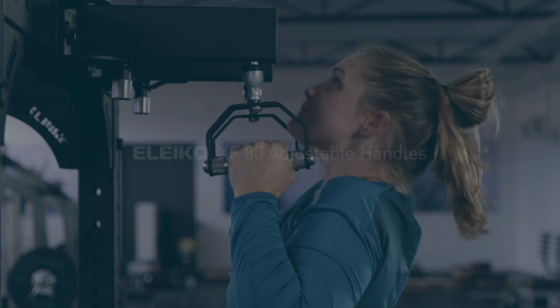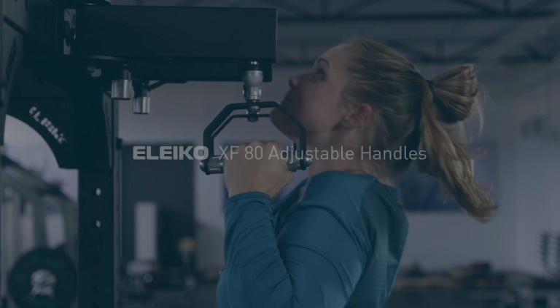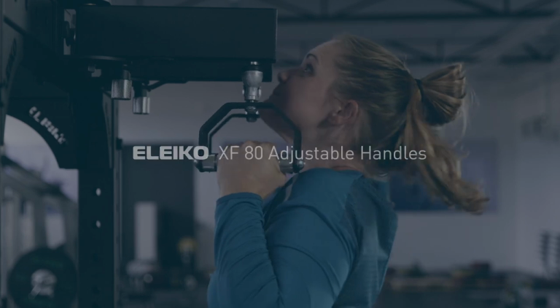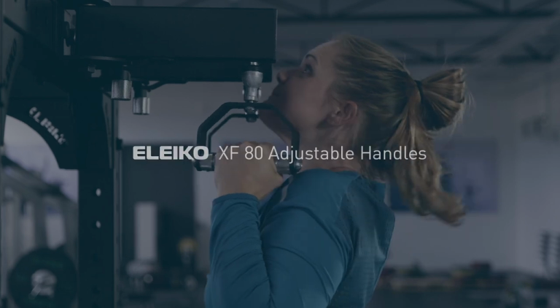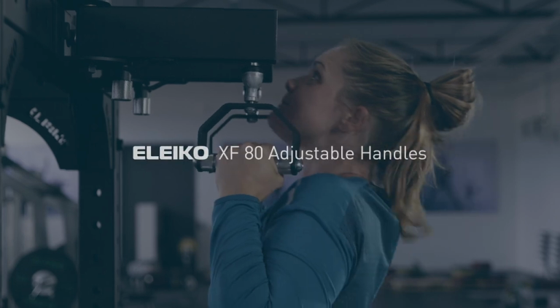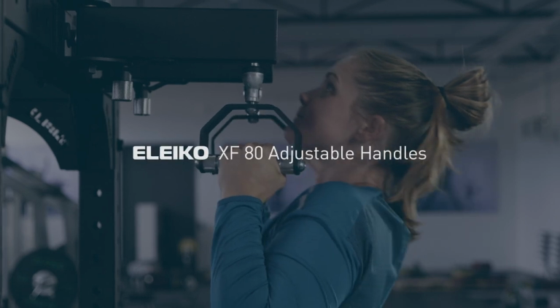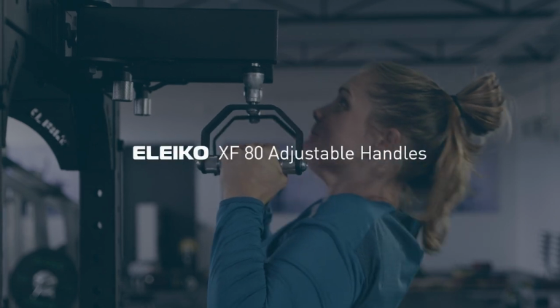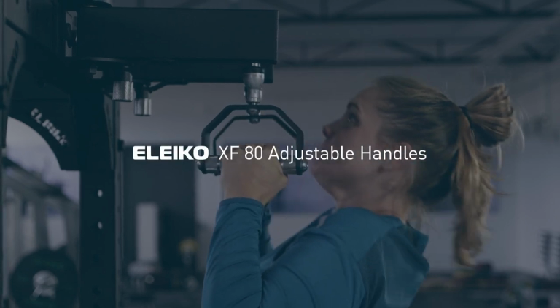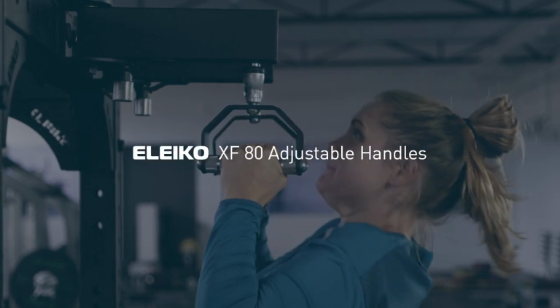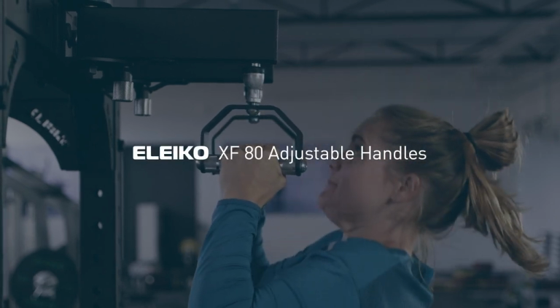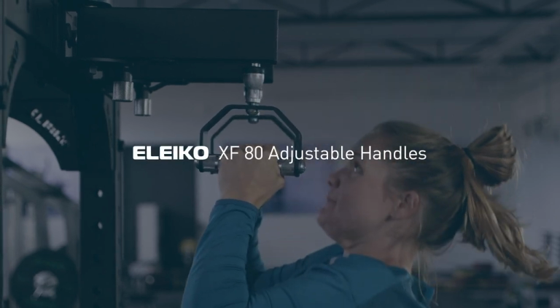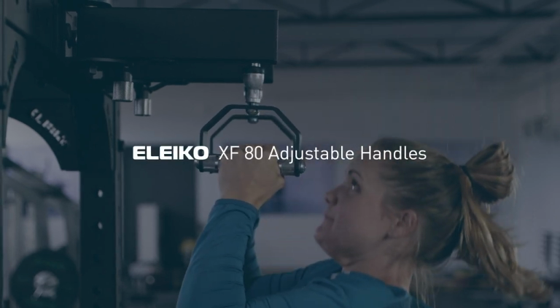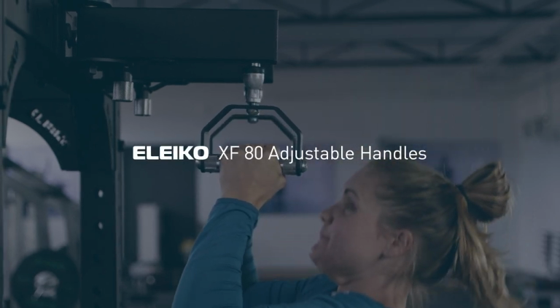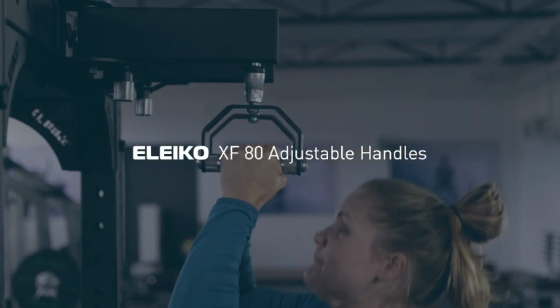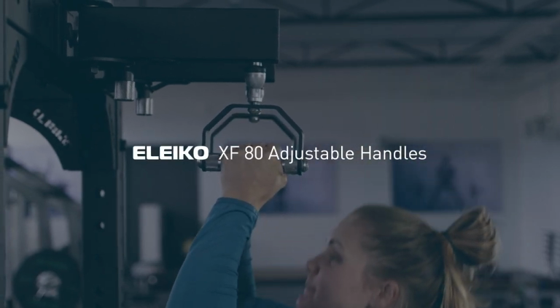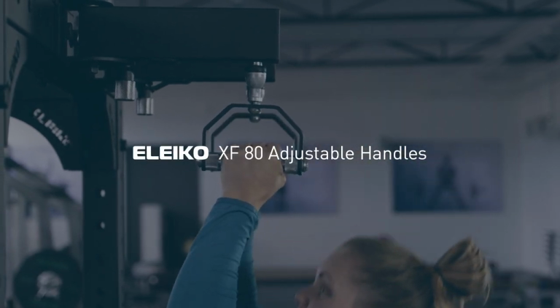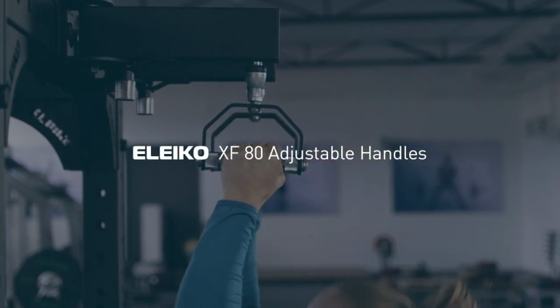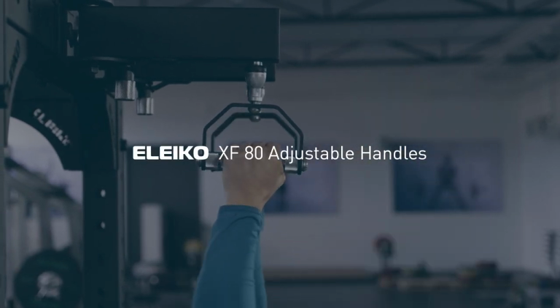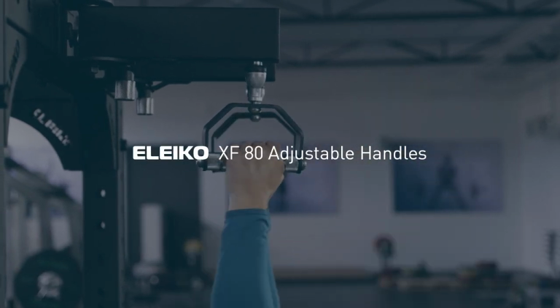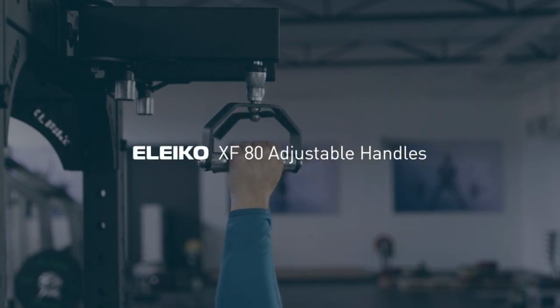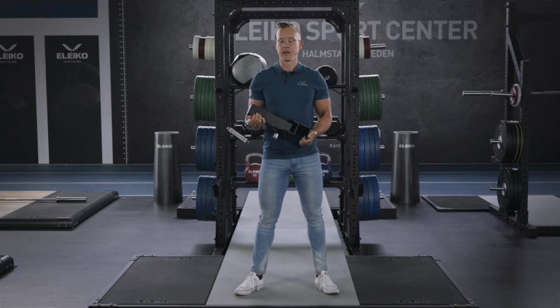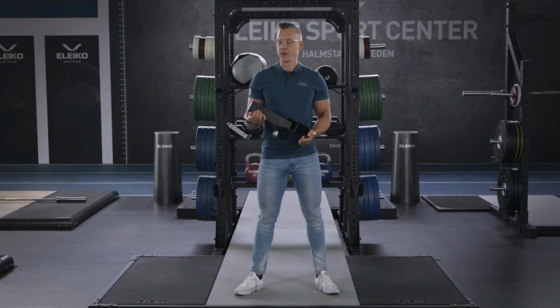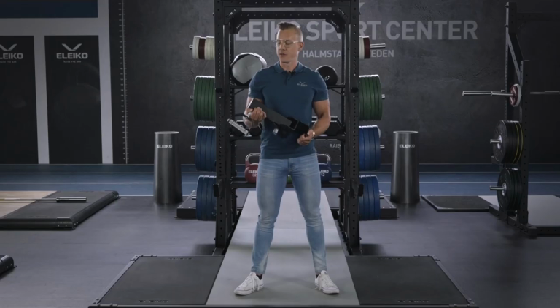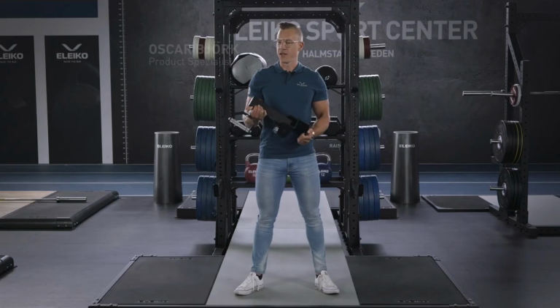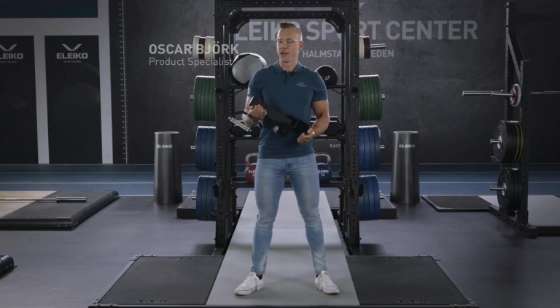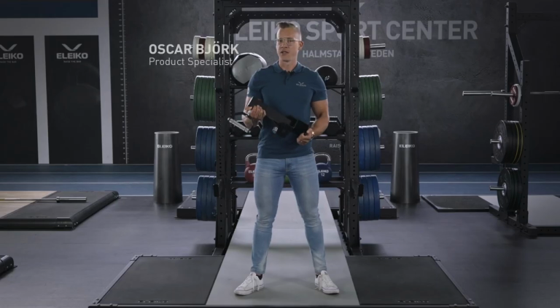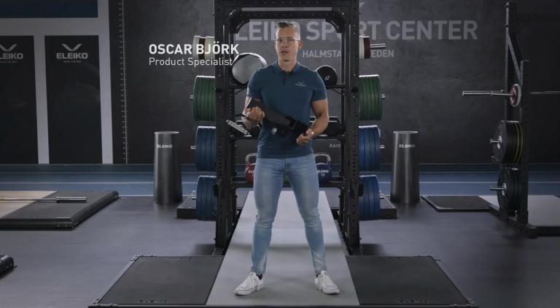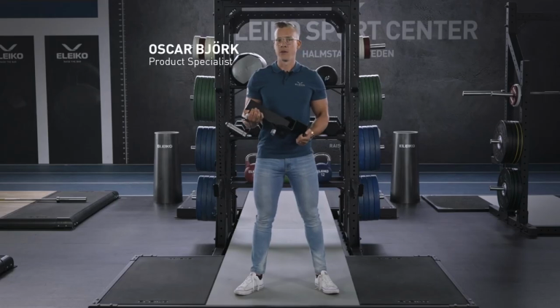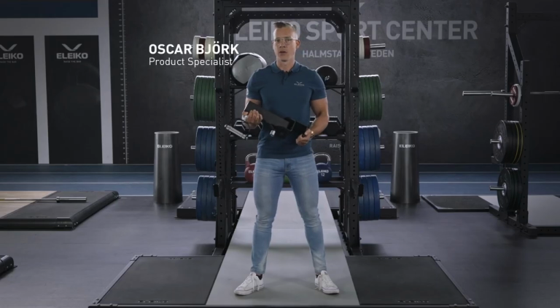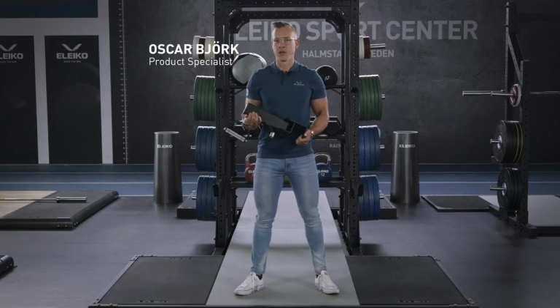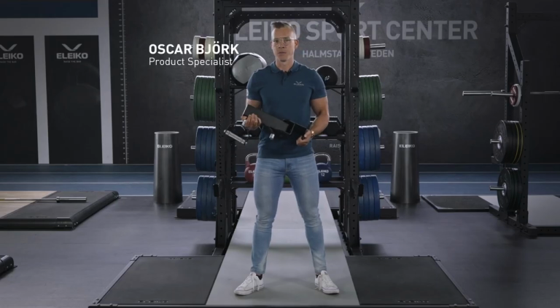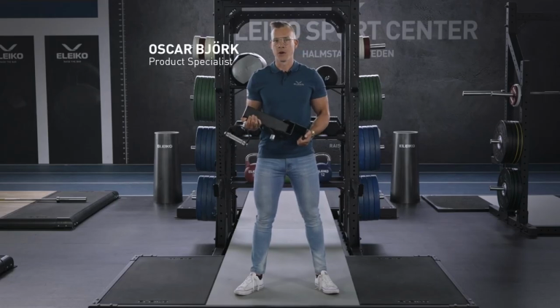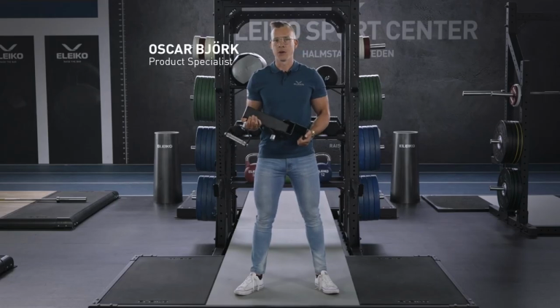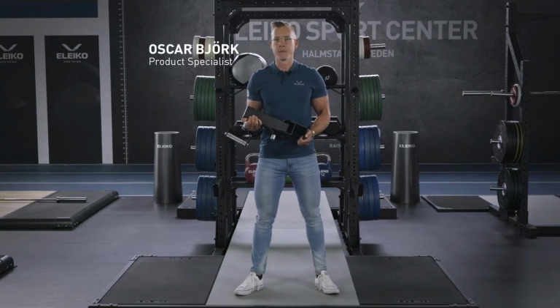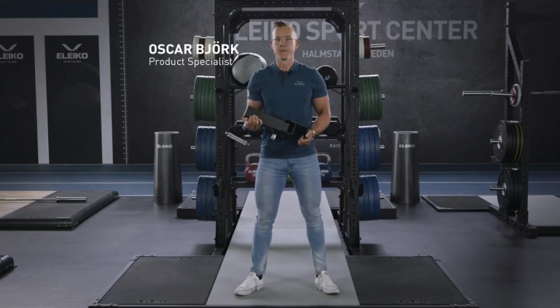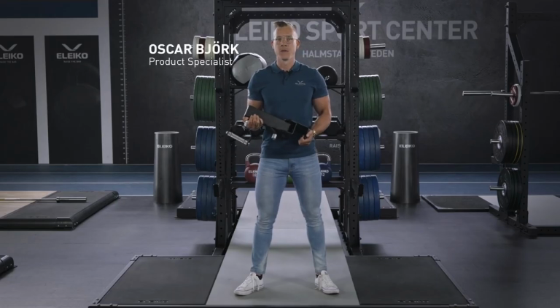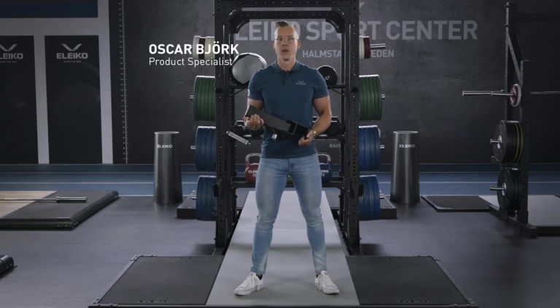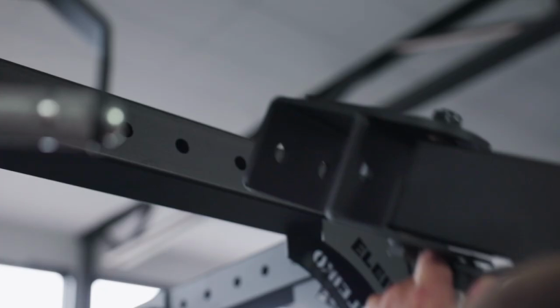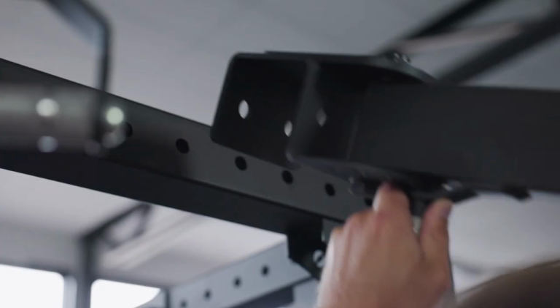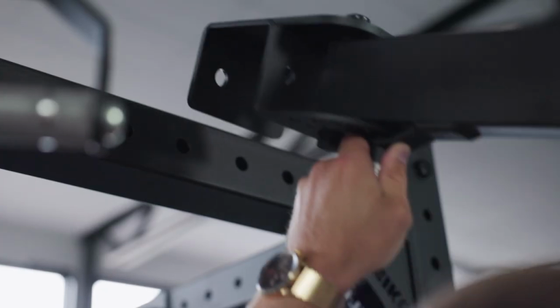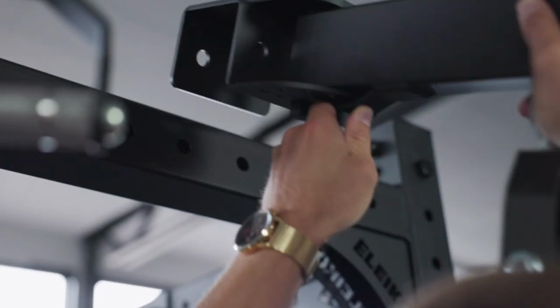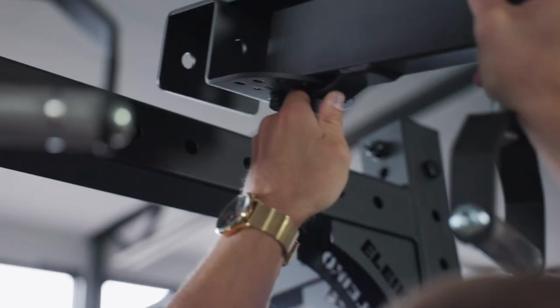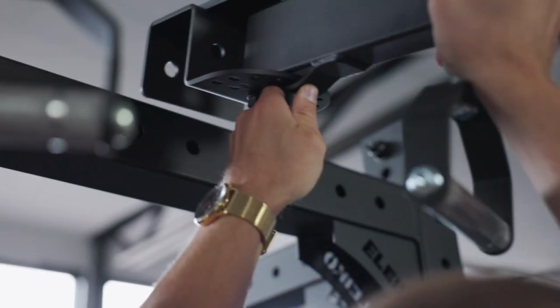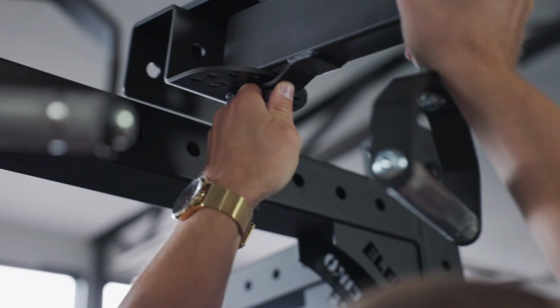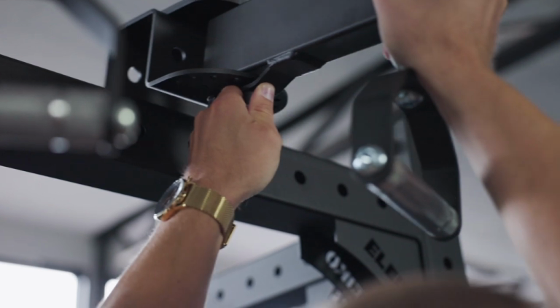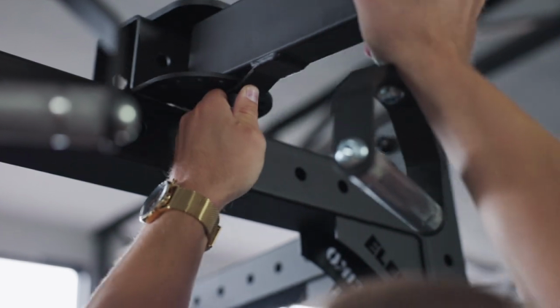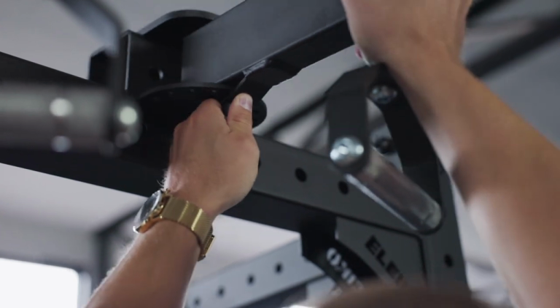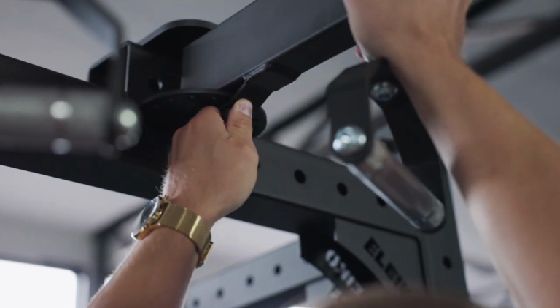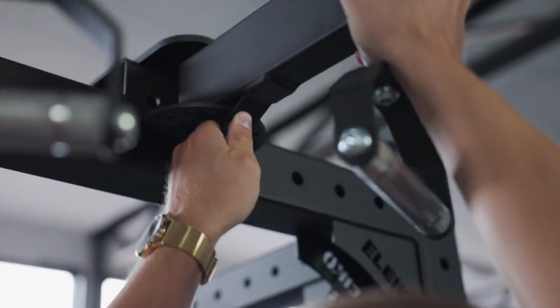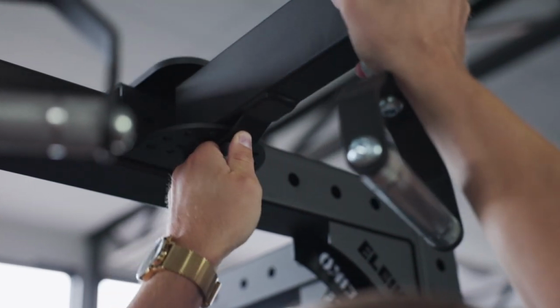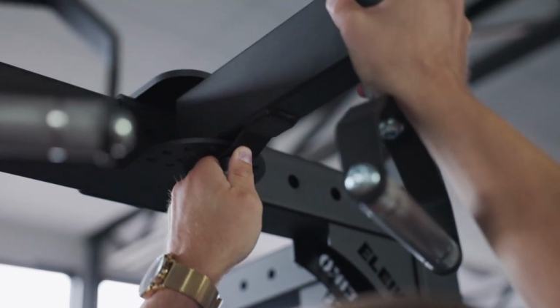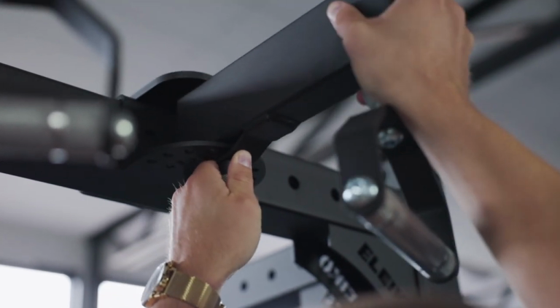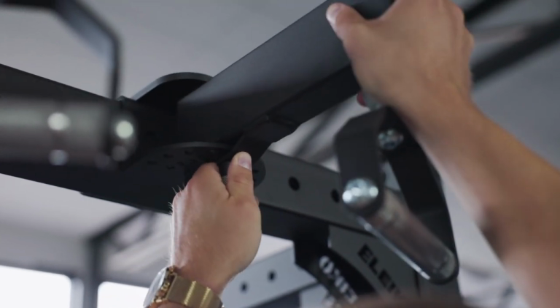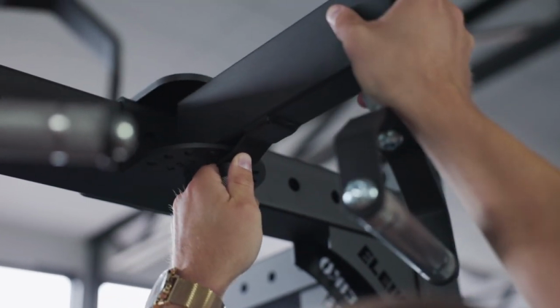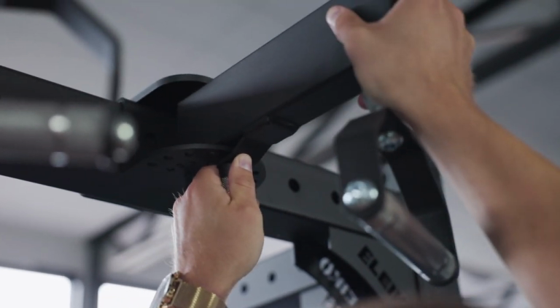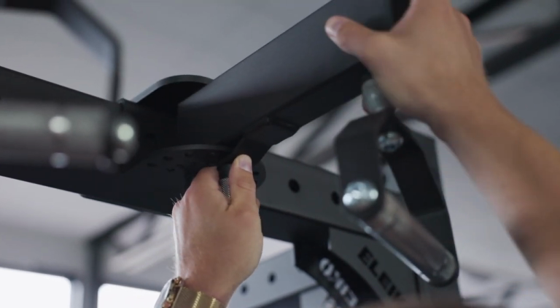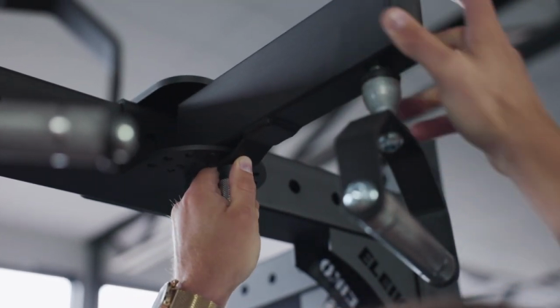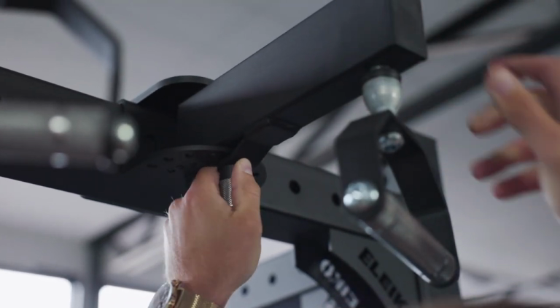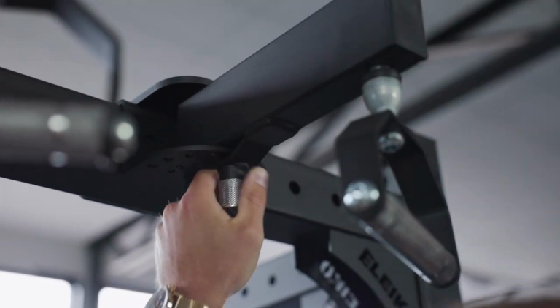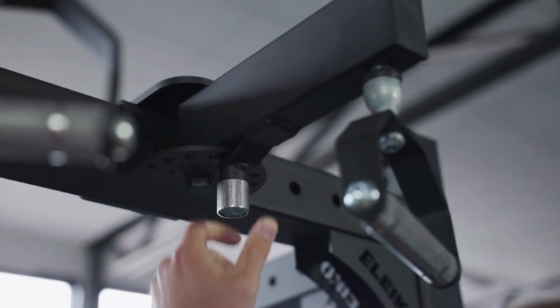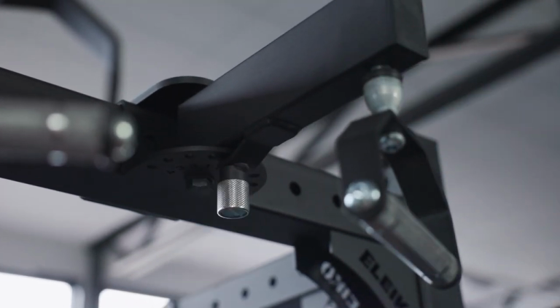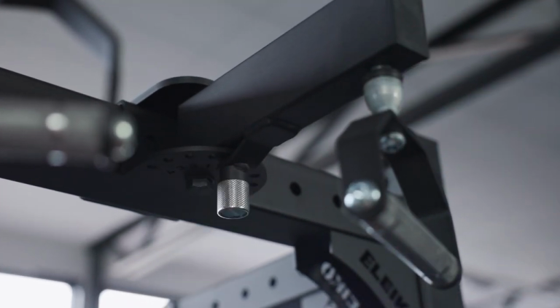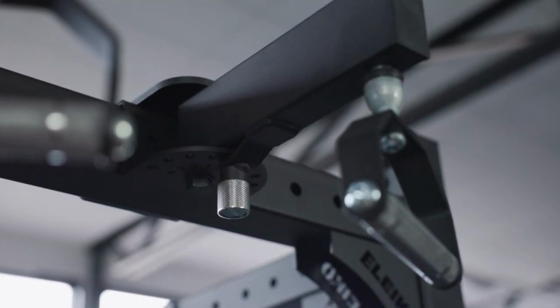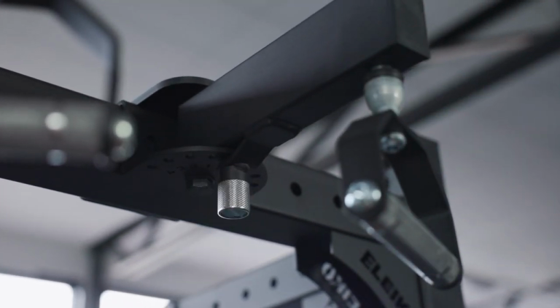The XF80 adjustable handles attach to the crossbar. You attach them individually at whatever length apart you like.